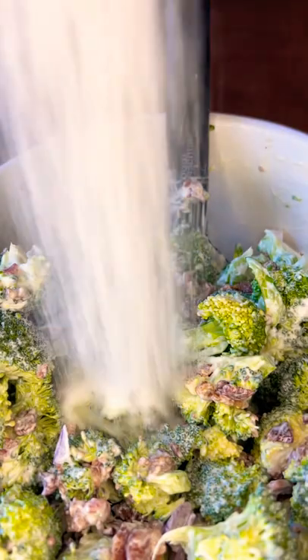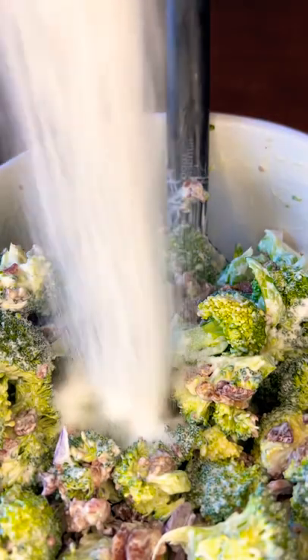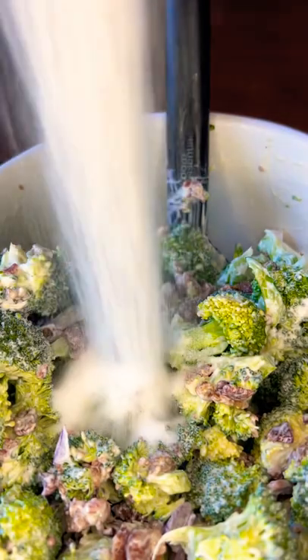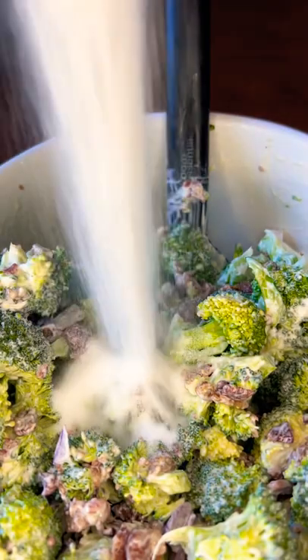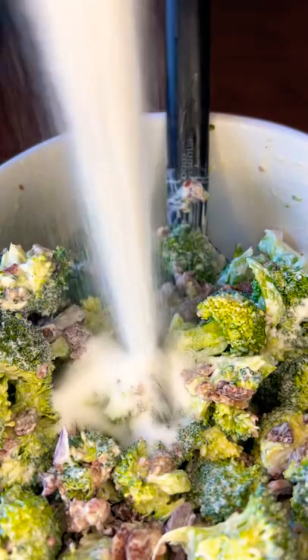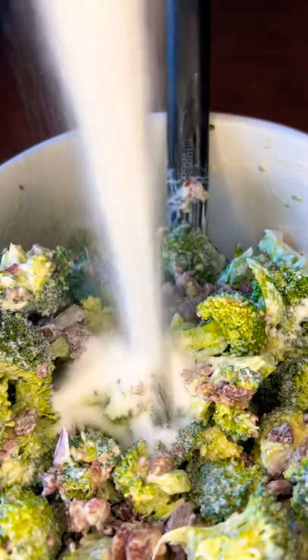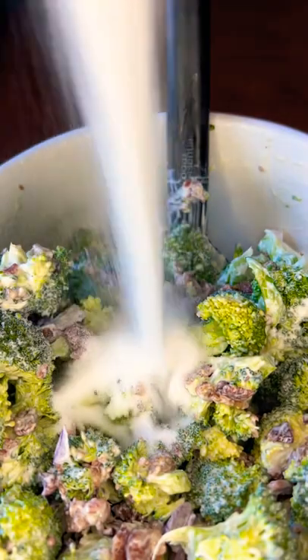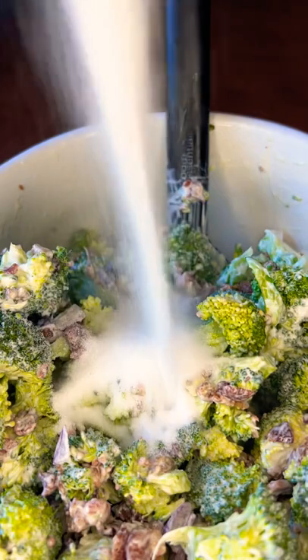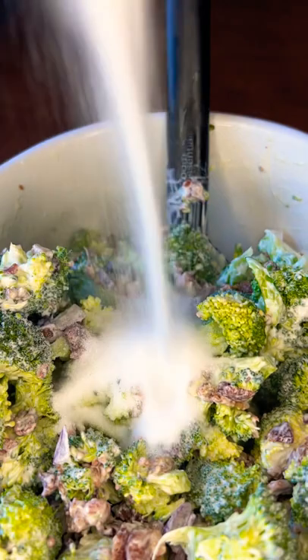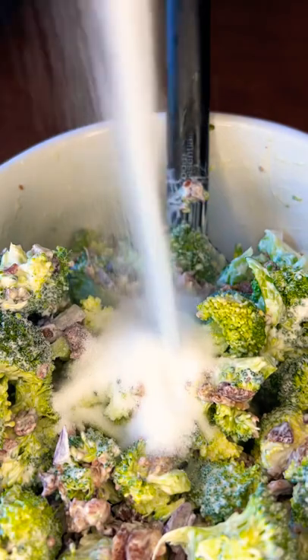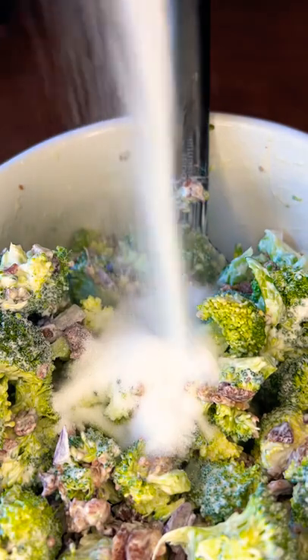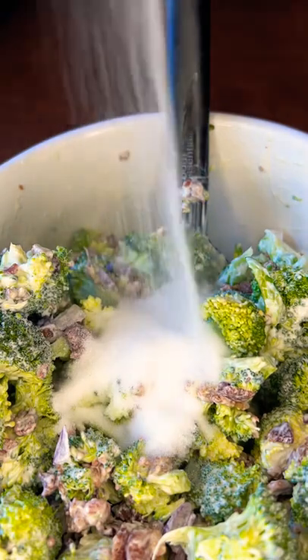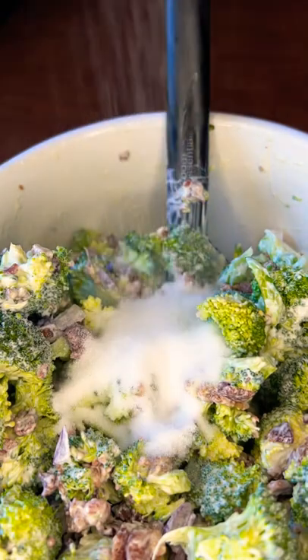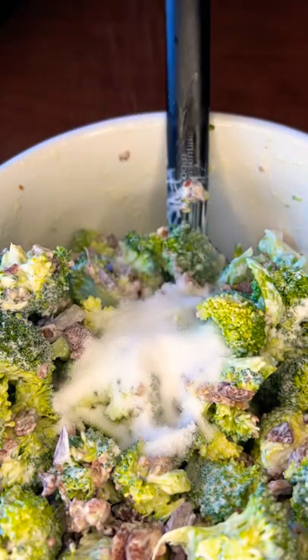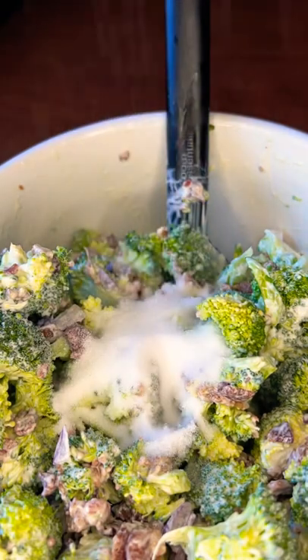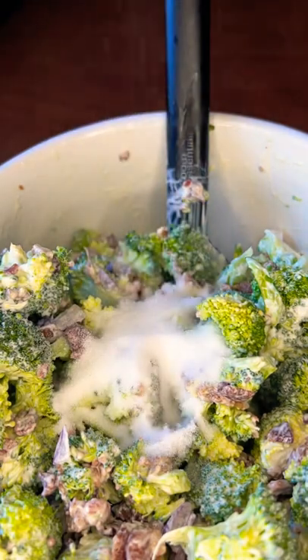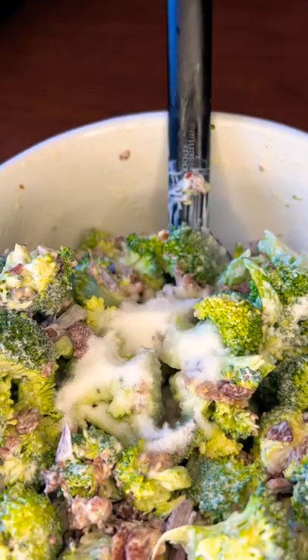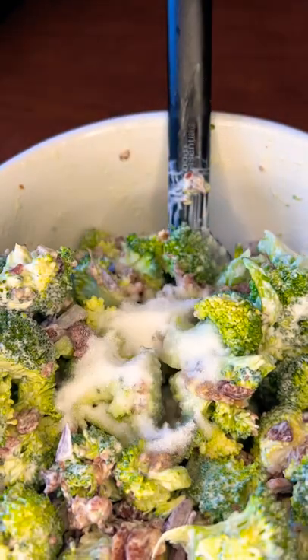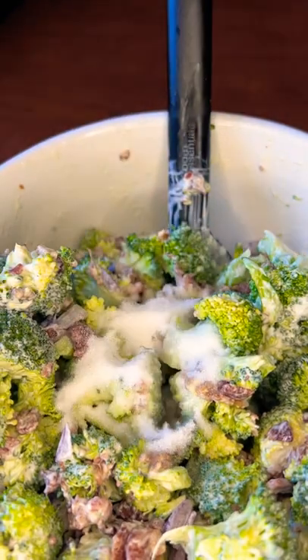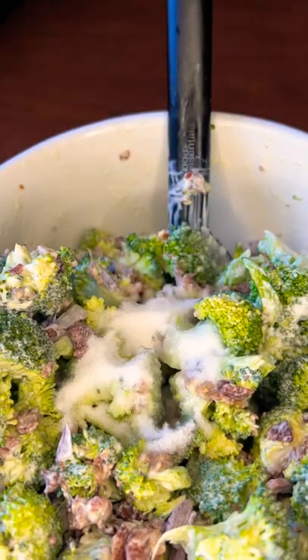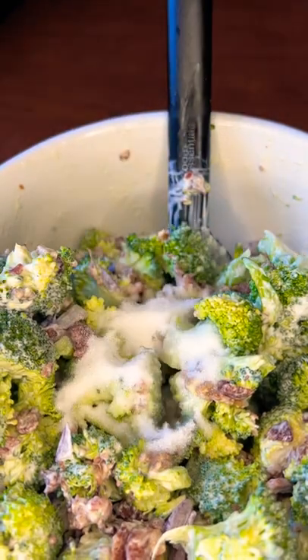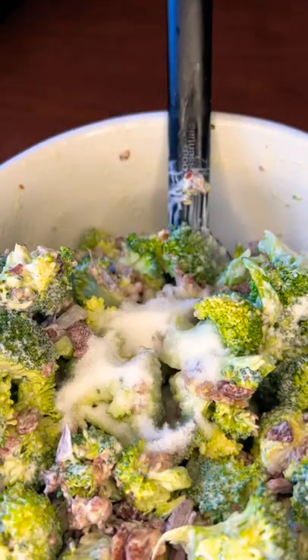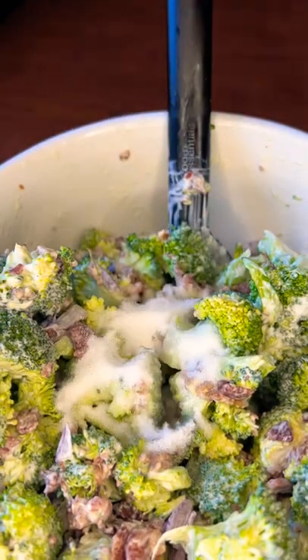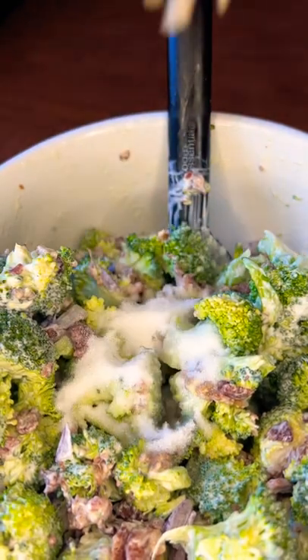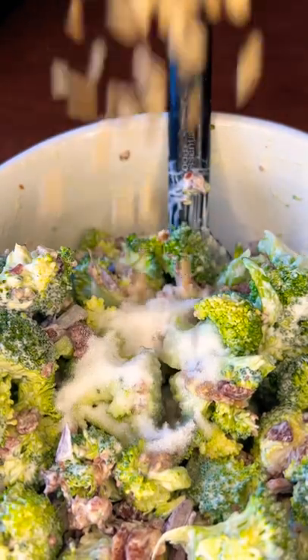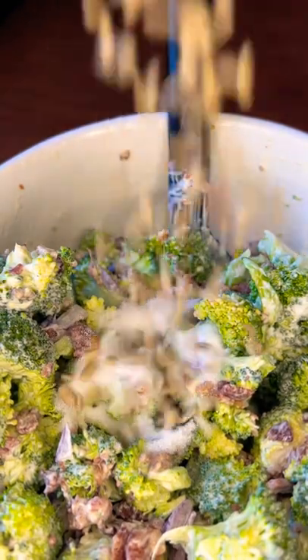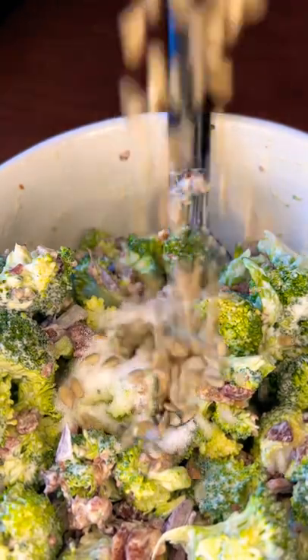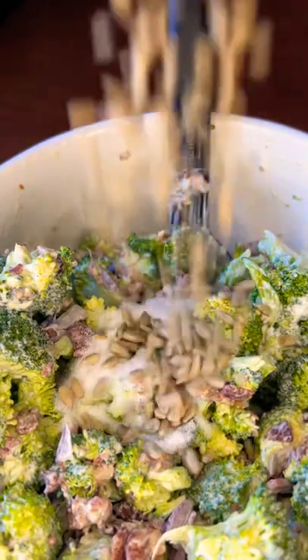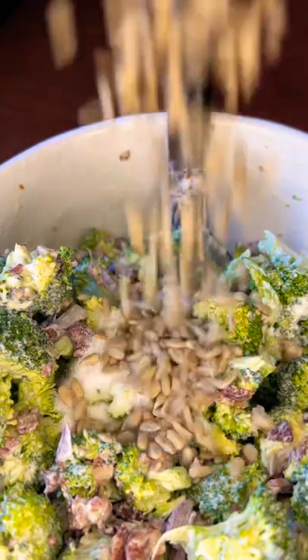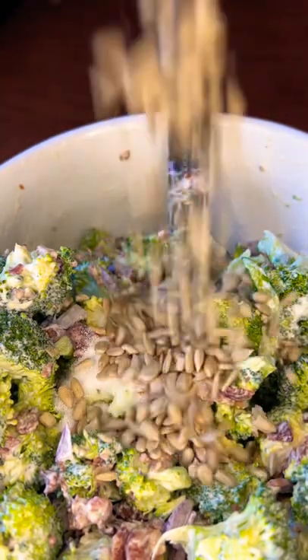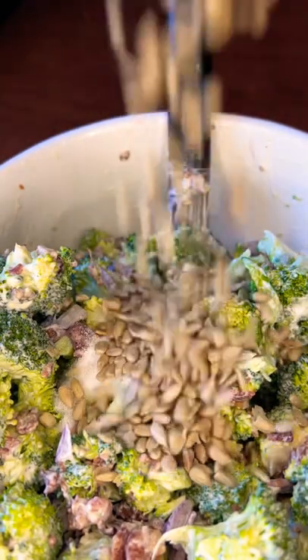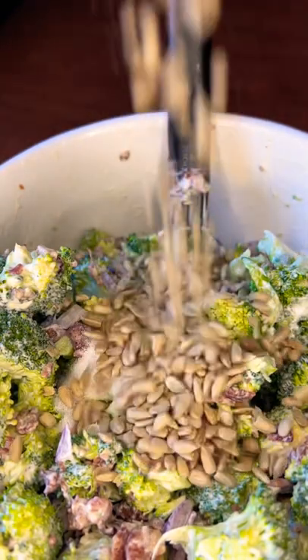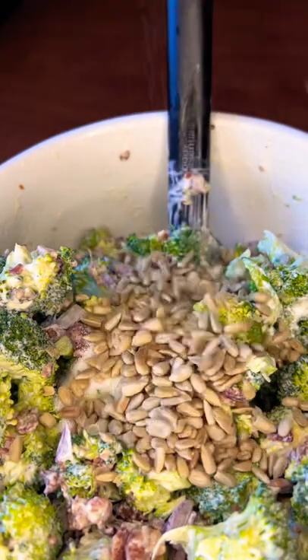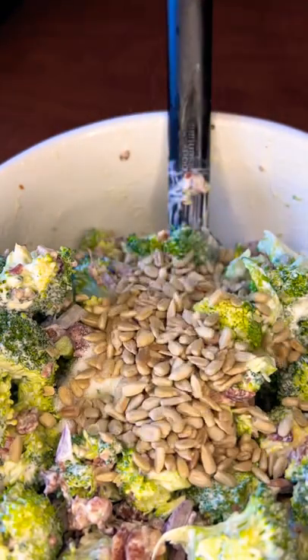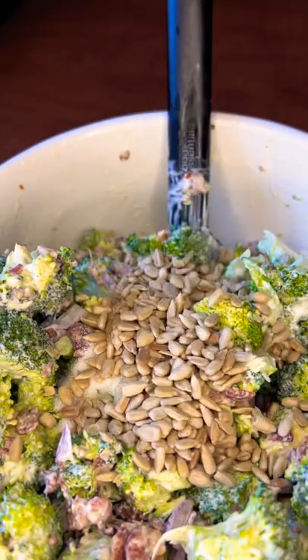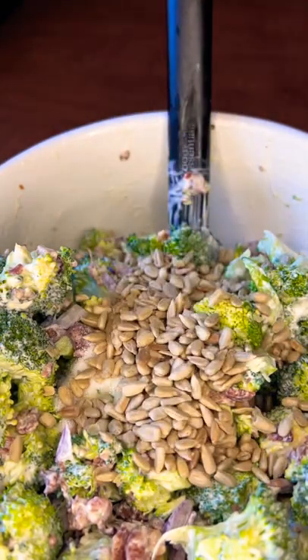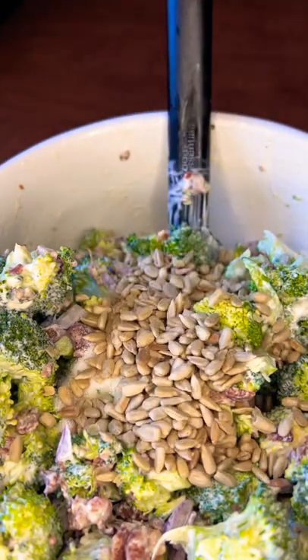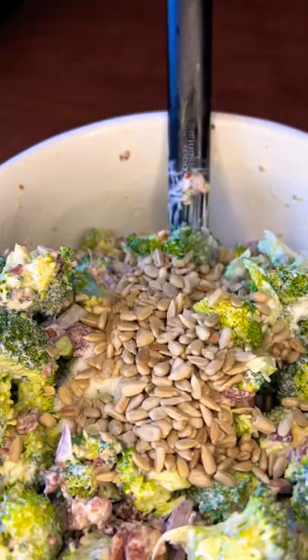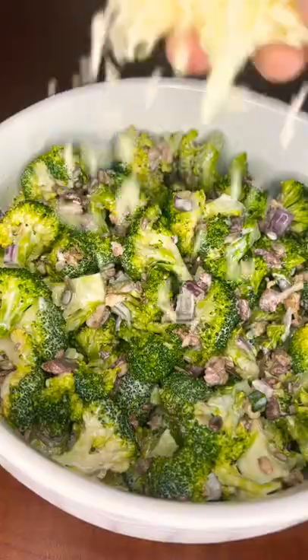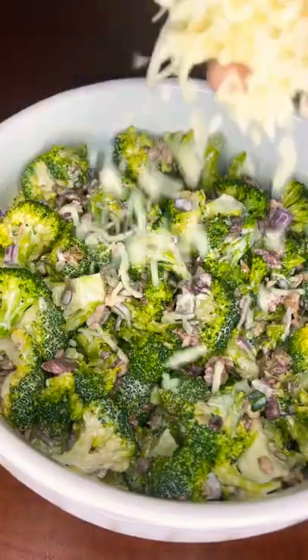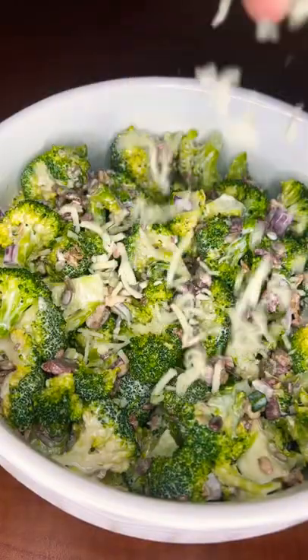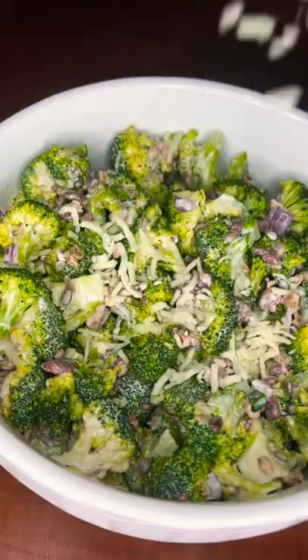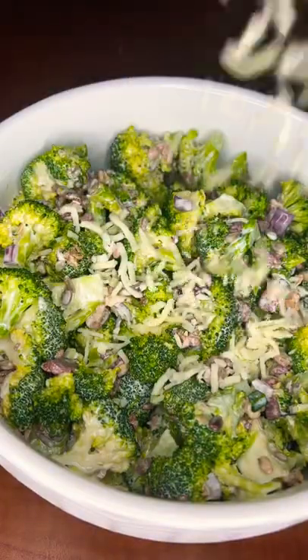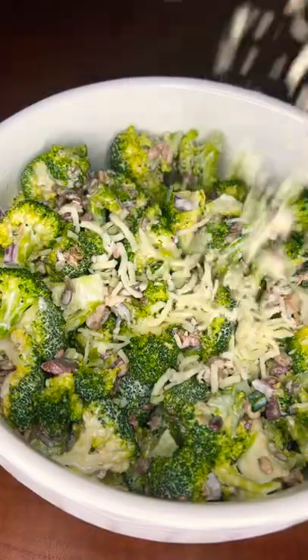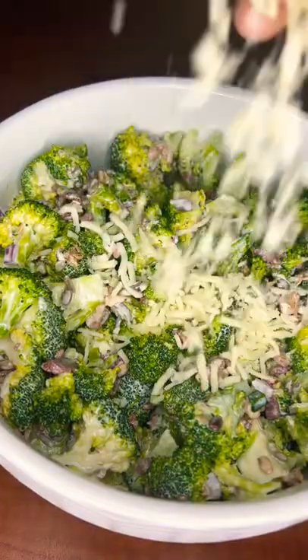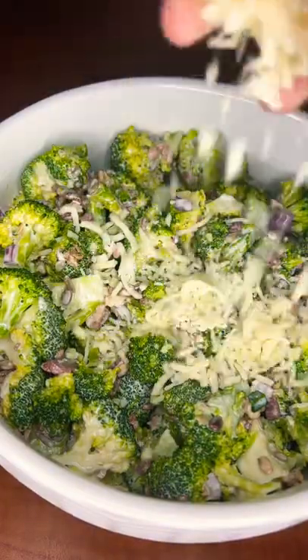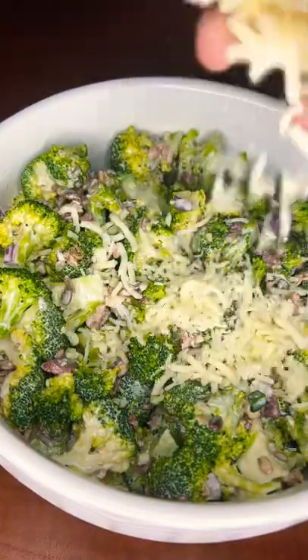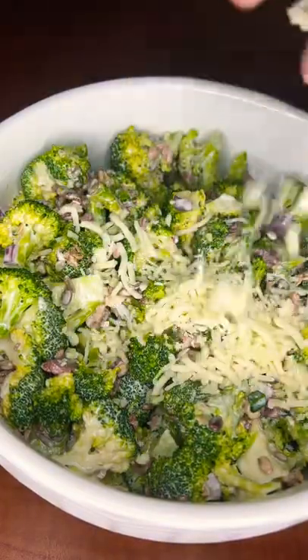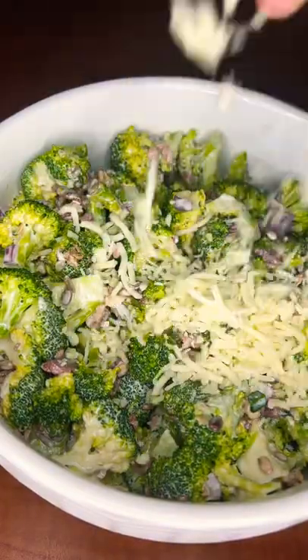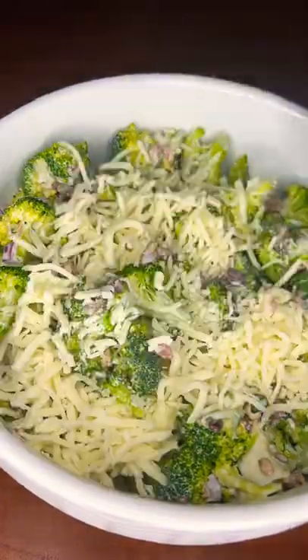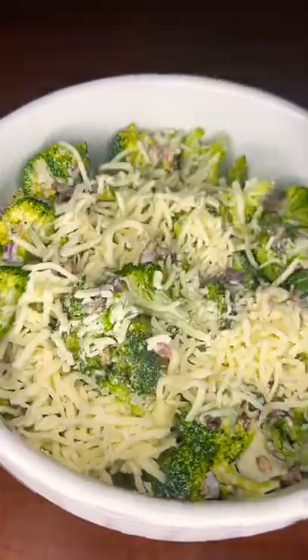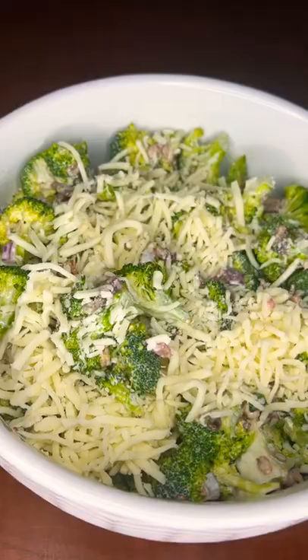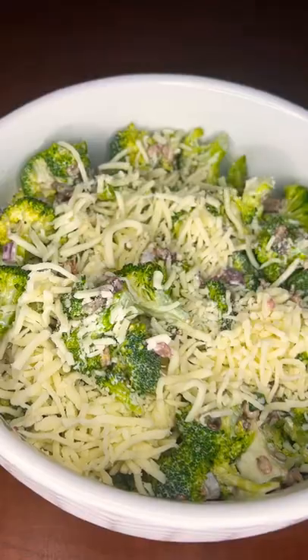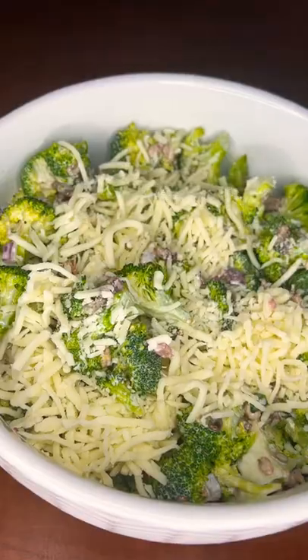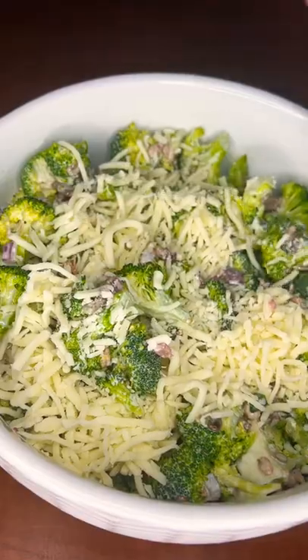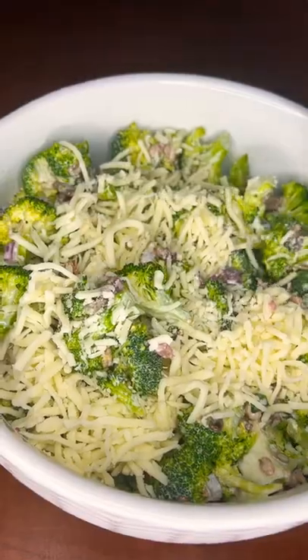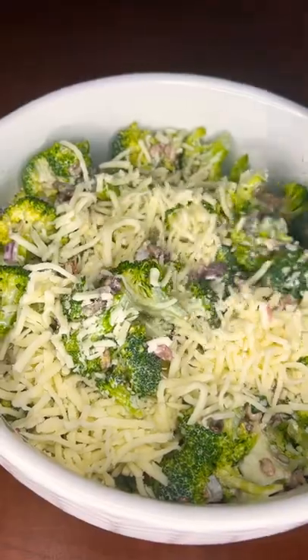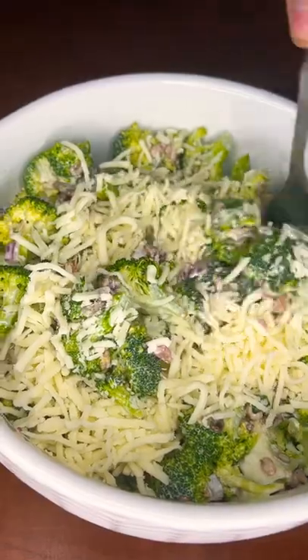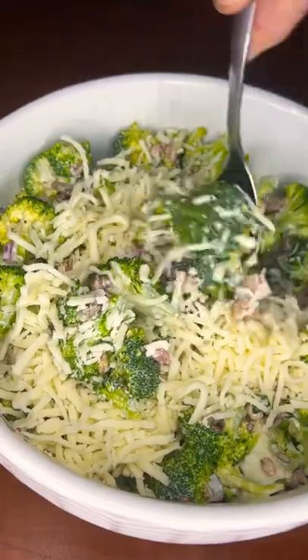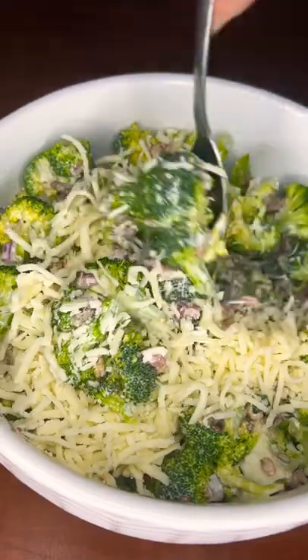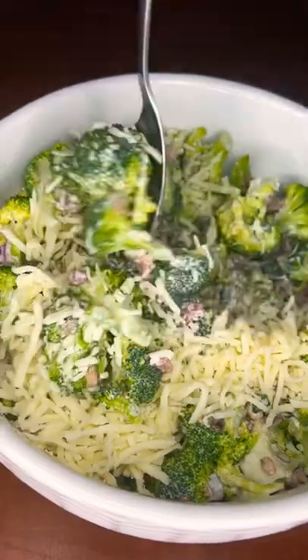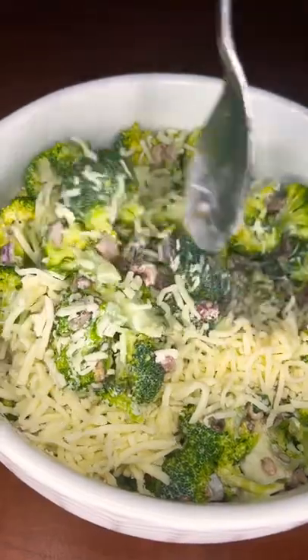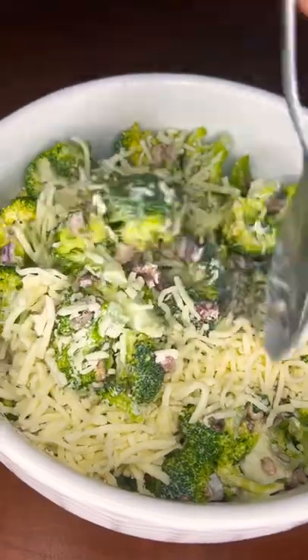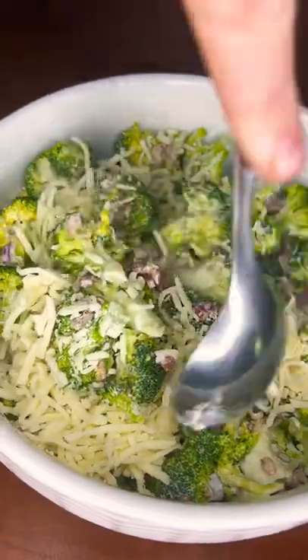Now add in some sunflower seeds, or any keto friendly nut of your choice, just to give it a little crunchy crunch. Add in your shredded mozzarella. This is so good.